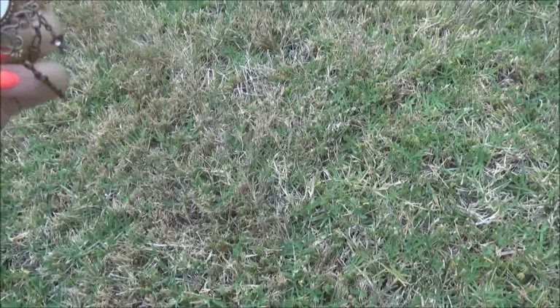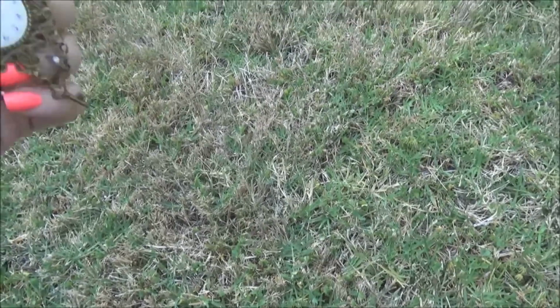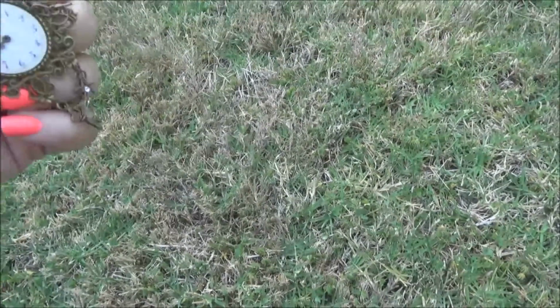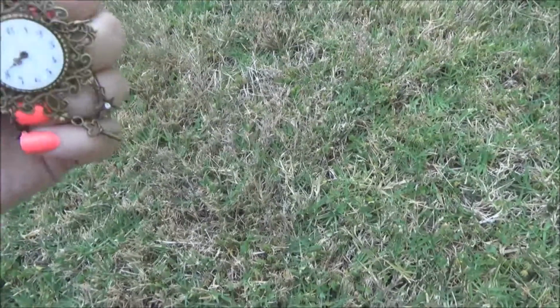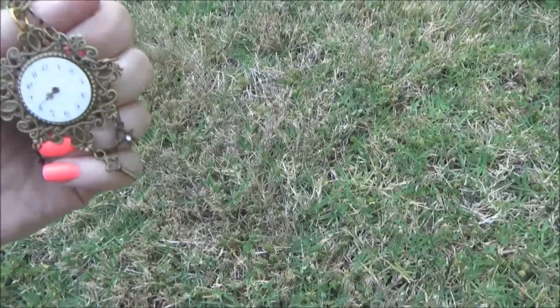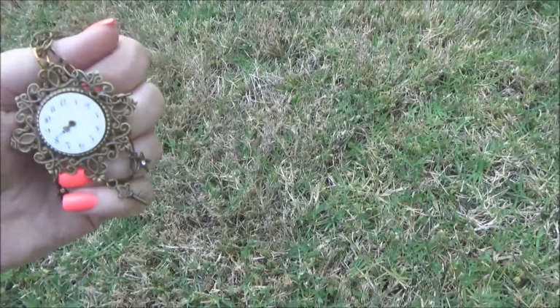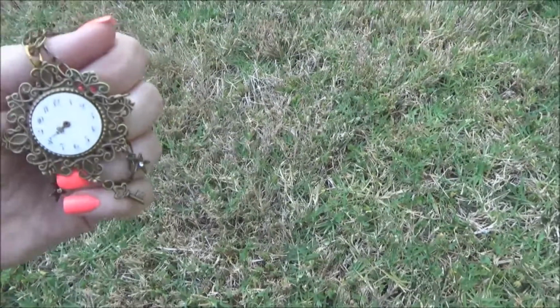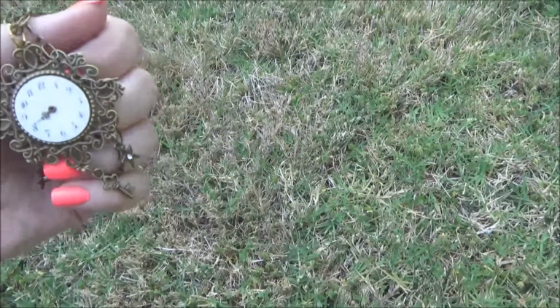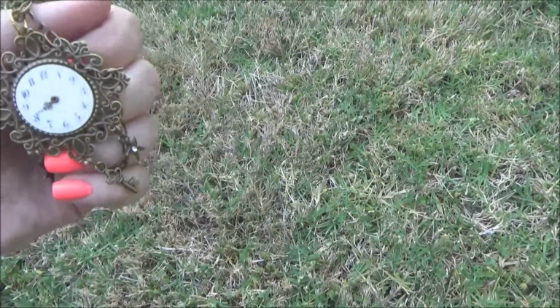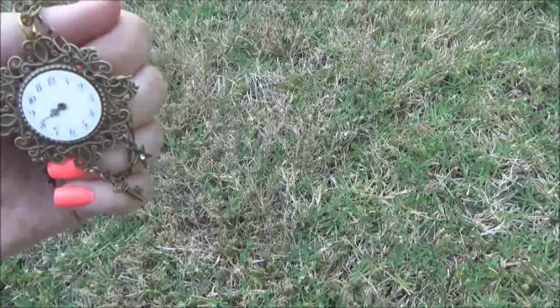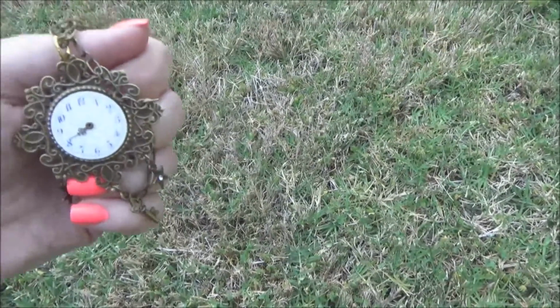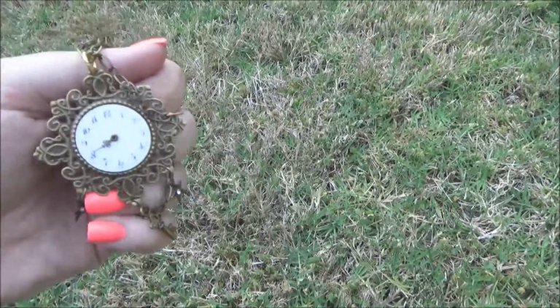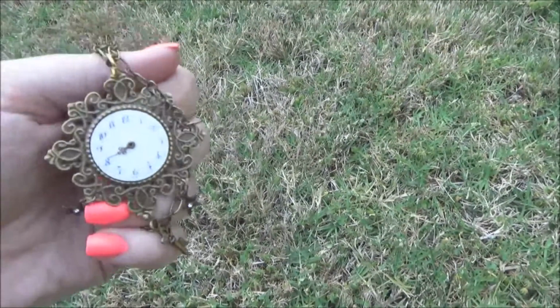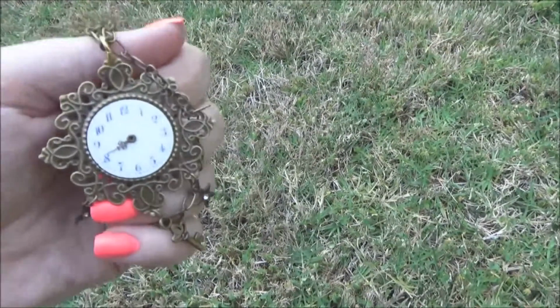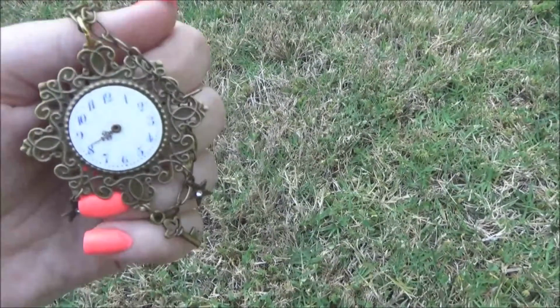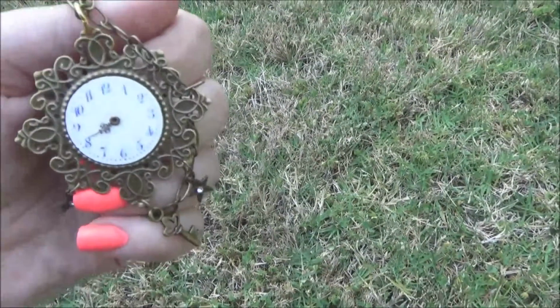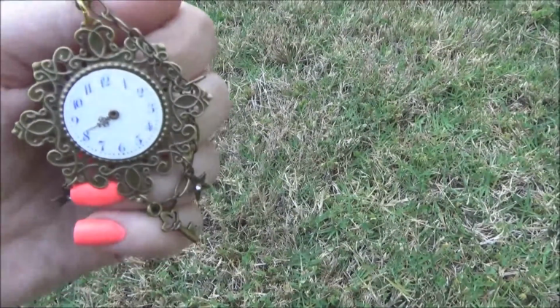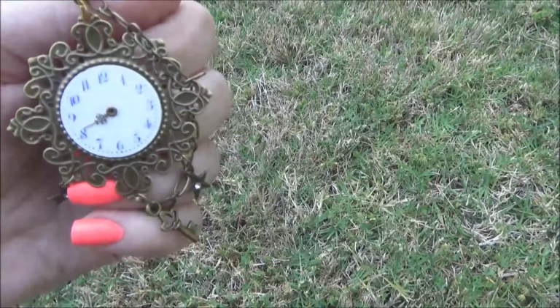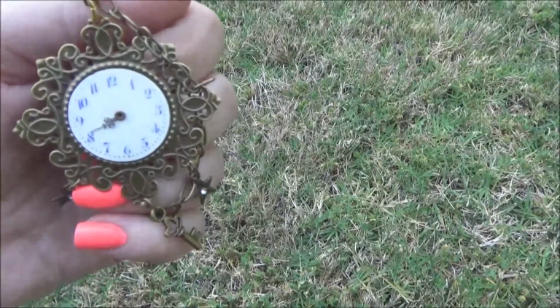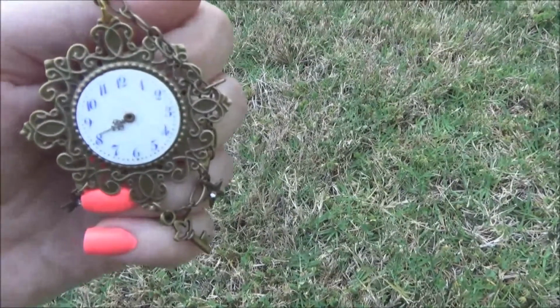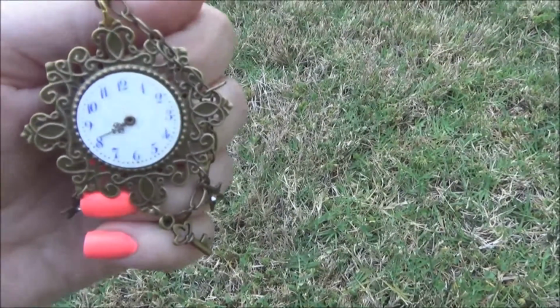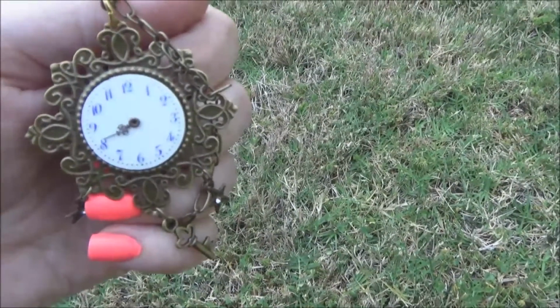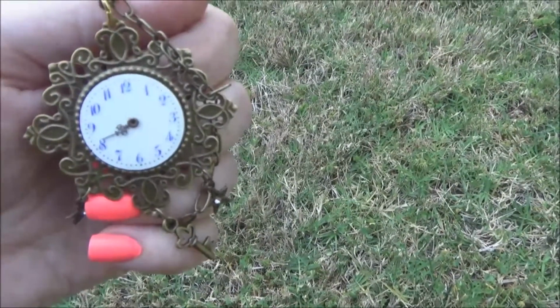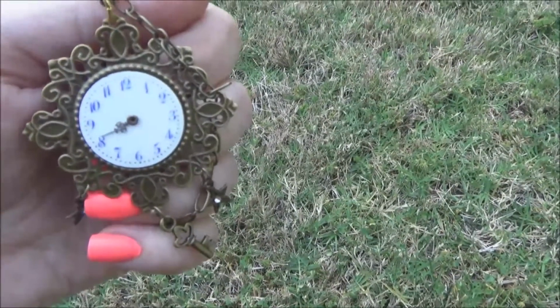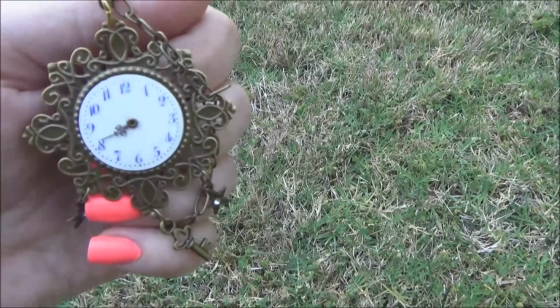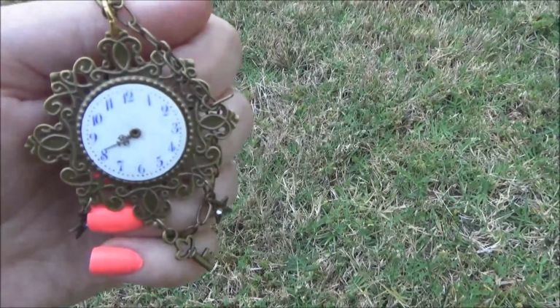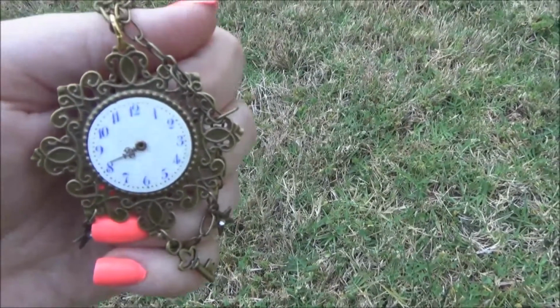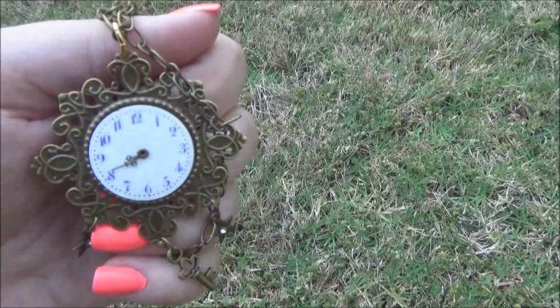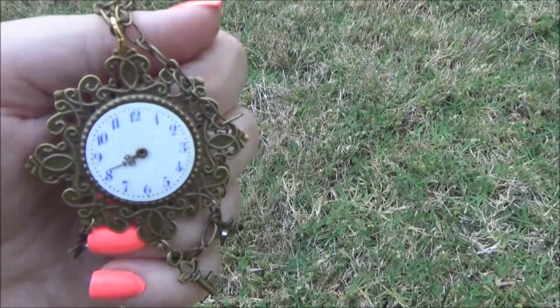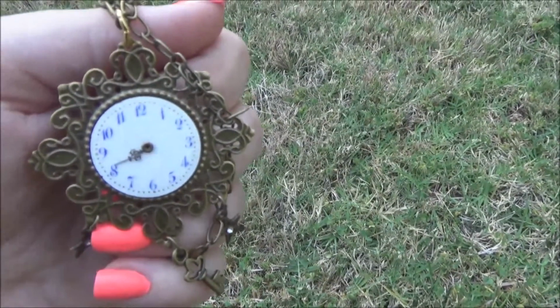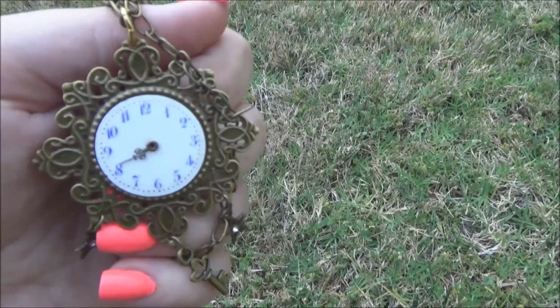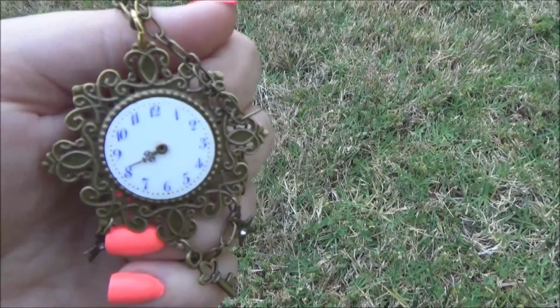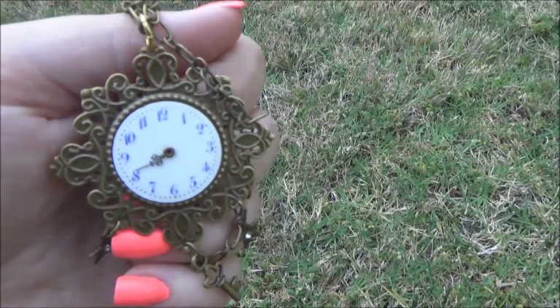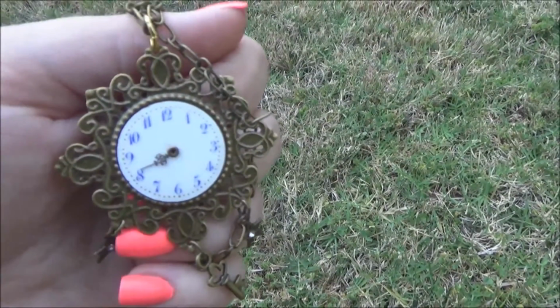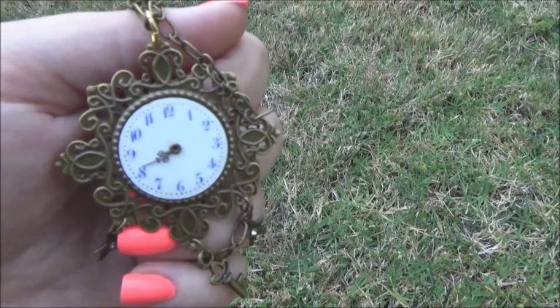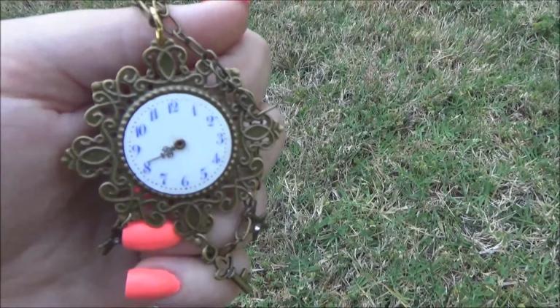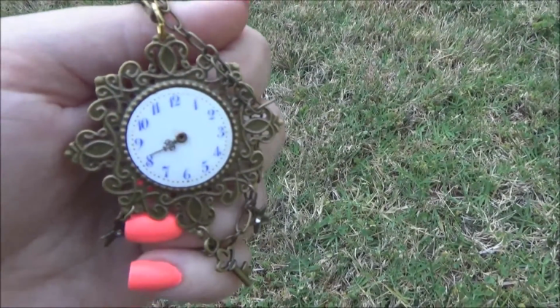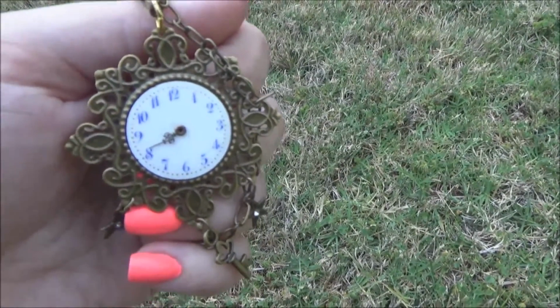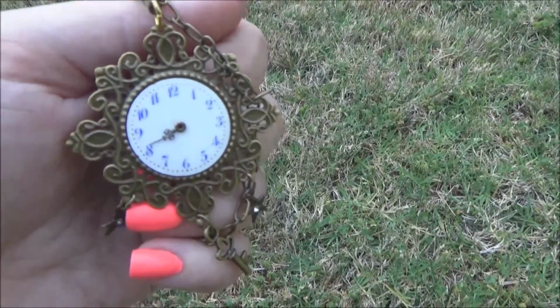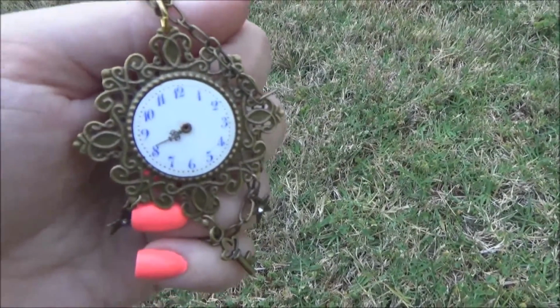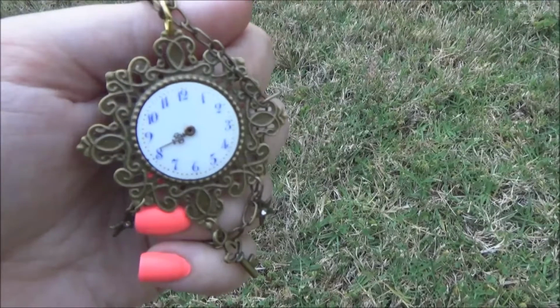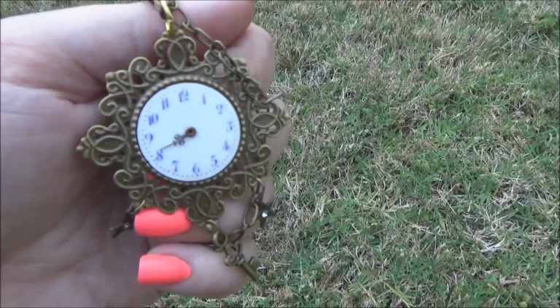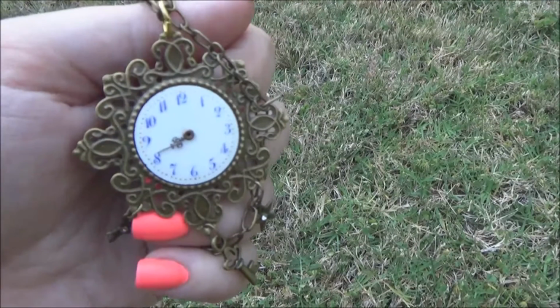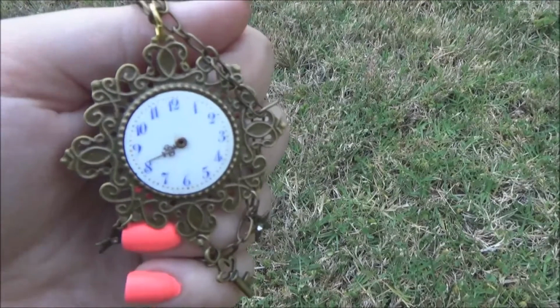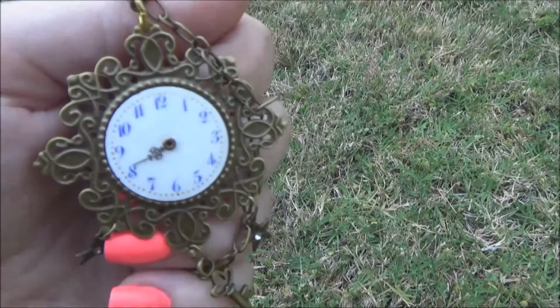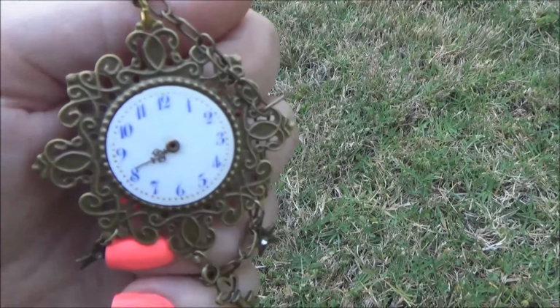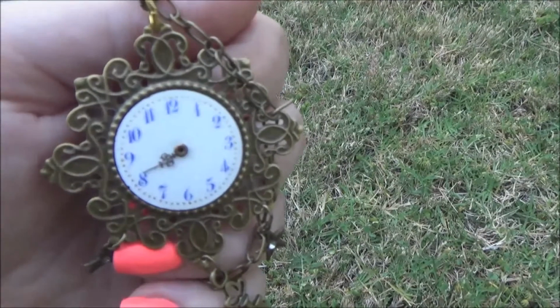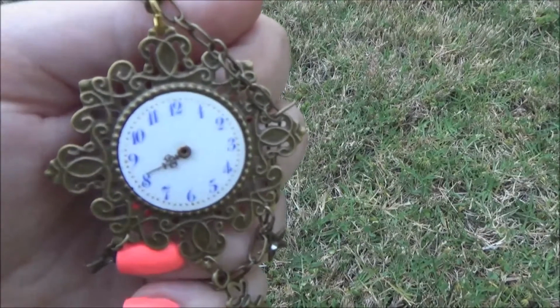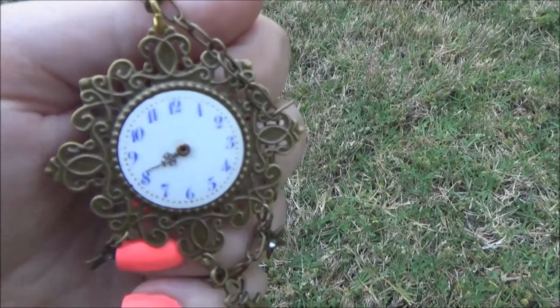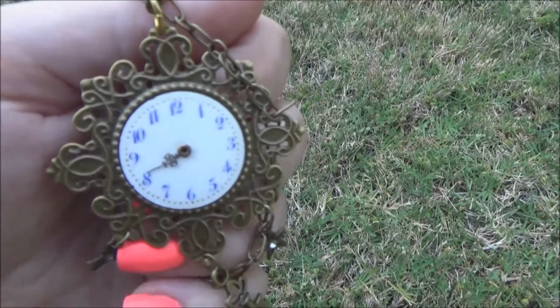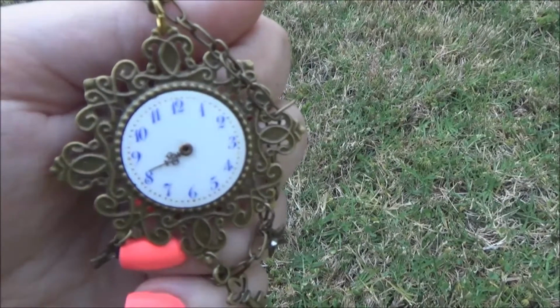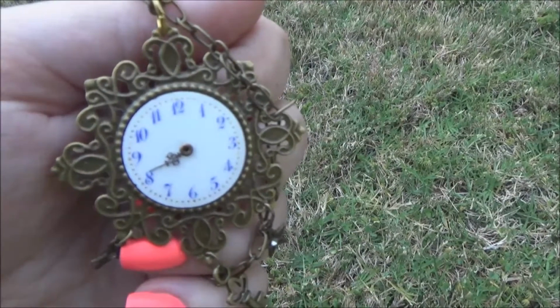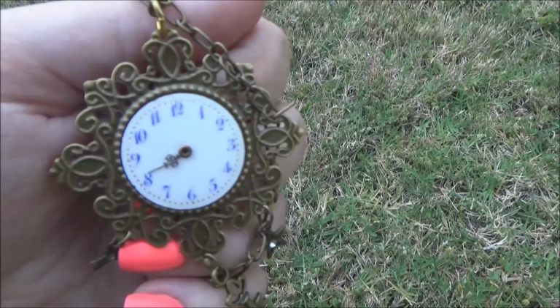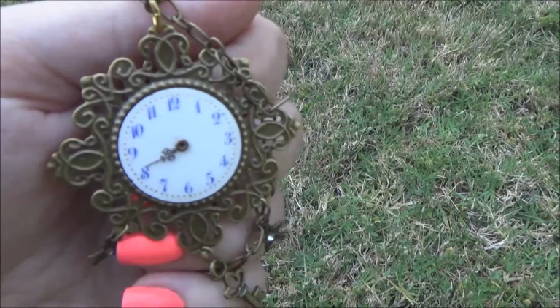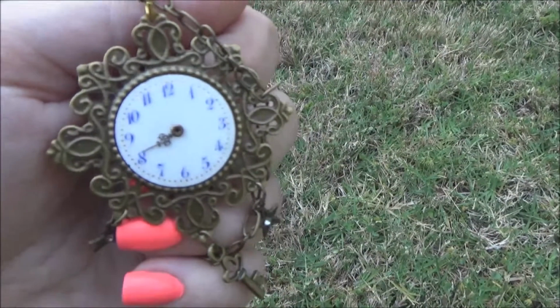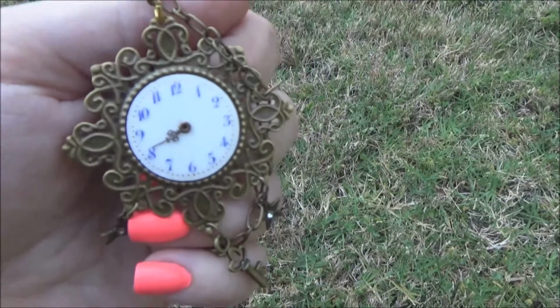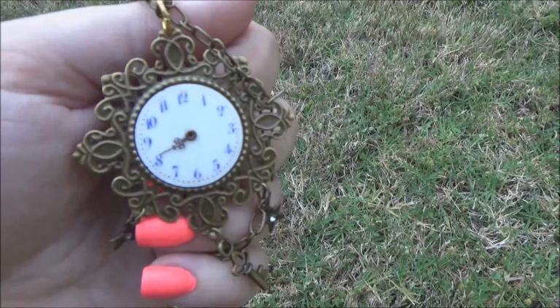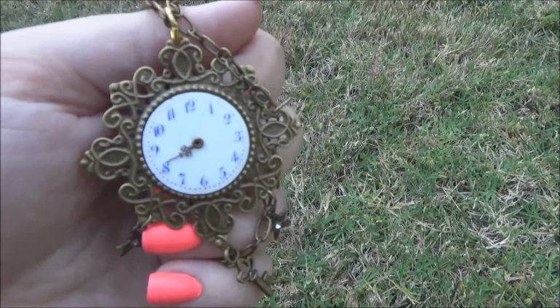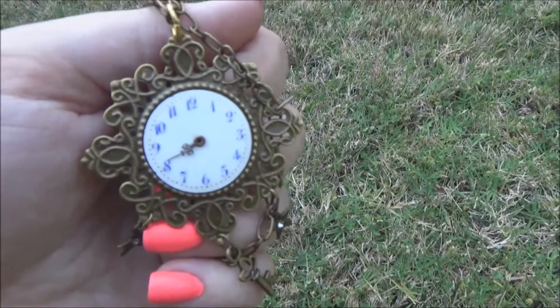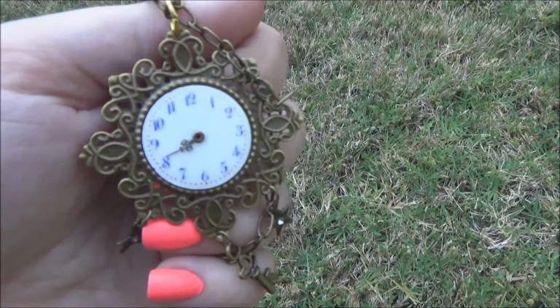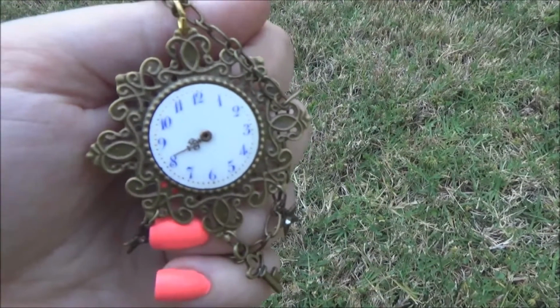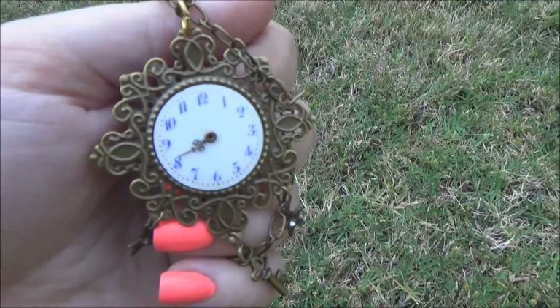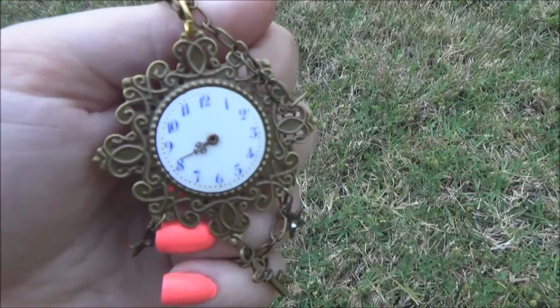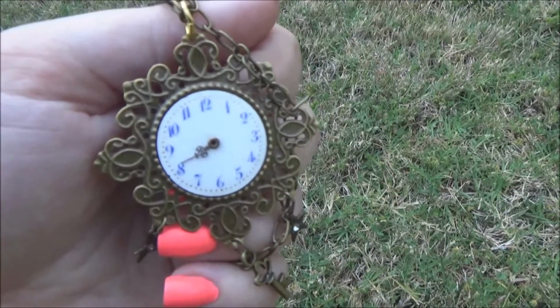I think it's gonna look really great on, and you guys will probably catch me wearing it on Cas sometime. Yeah, super happy with it.